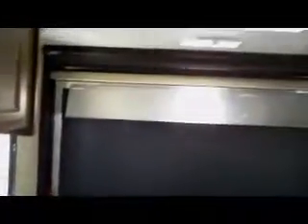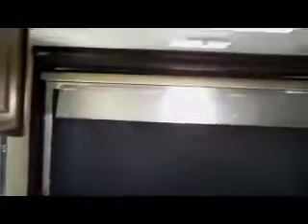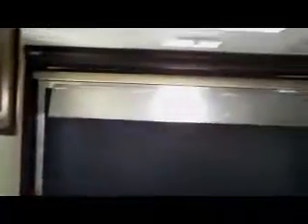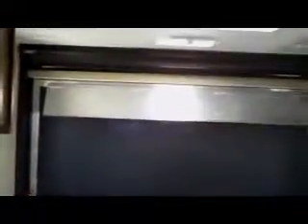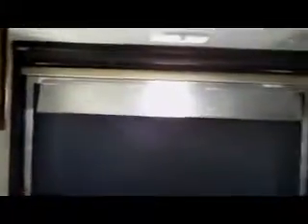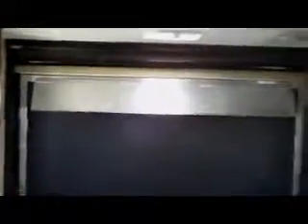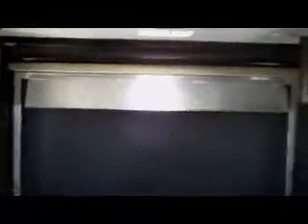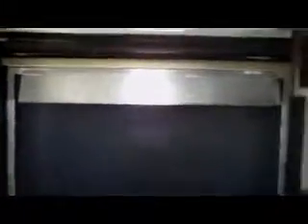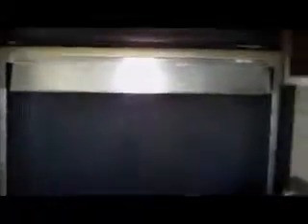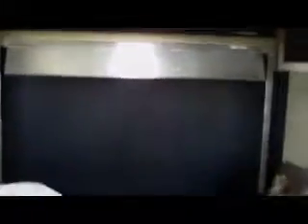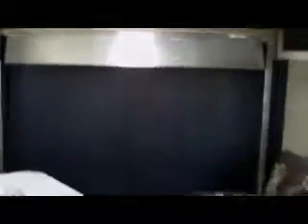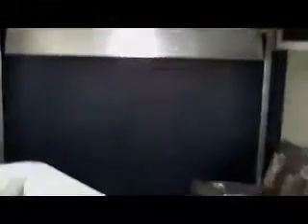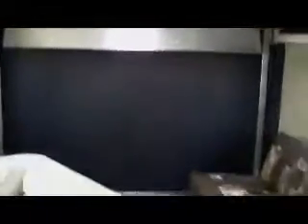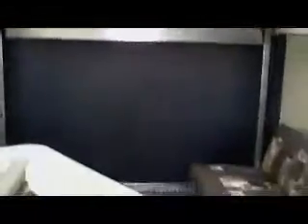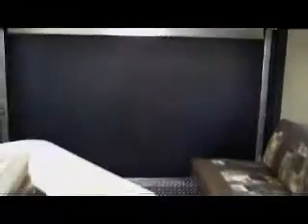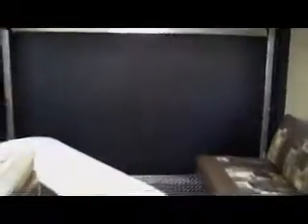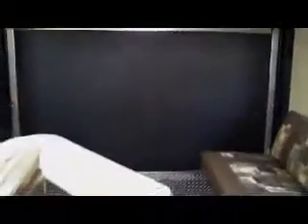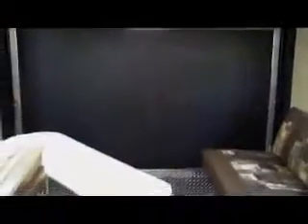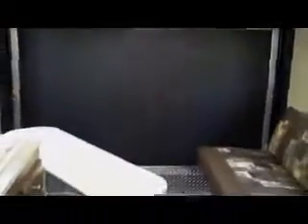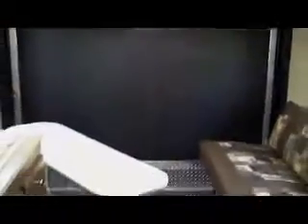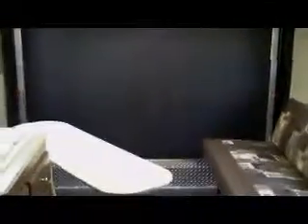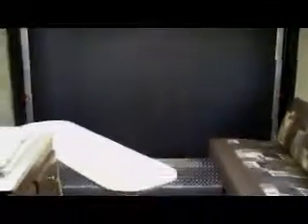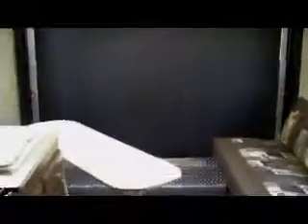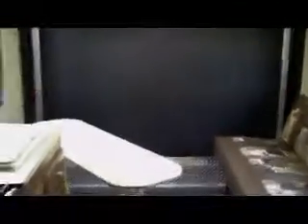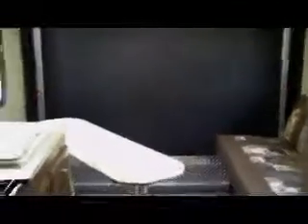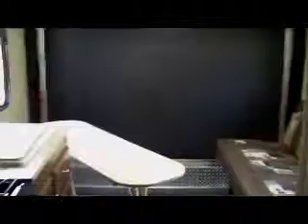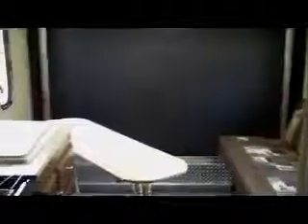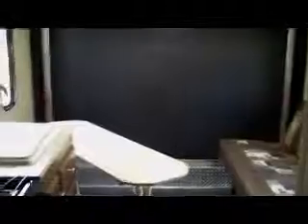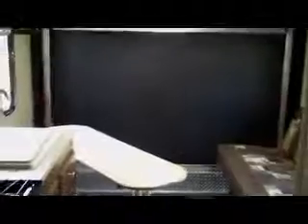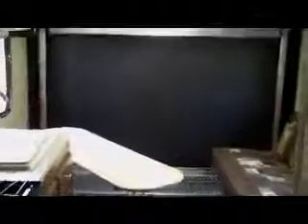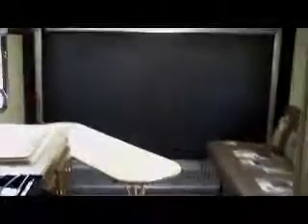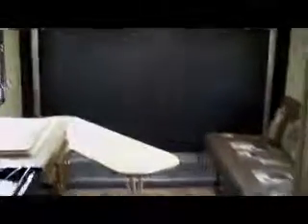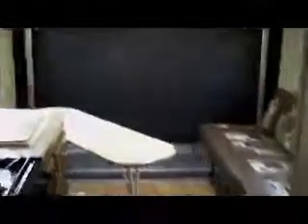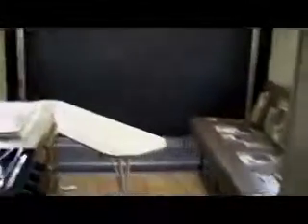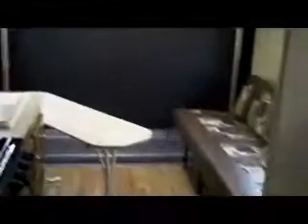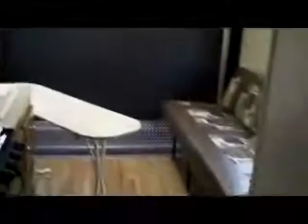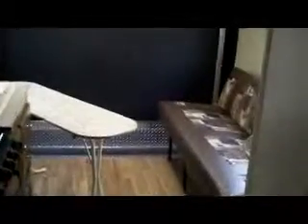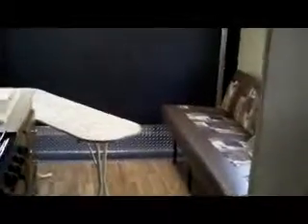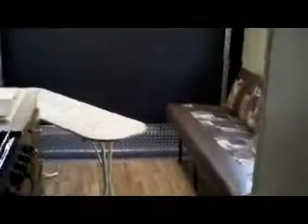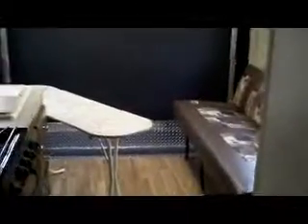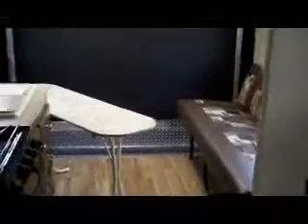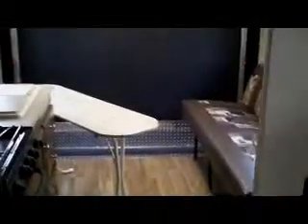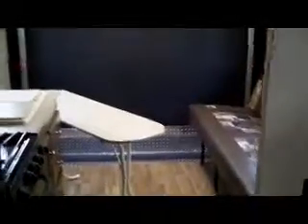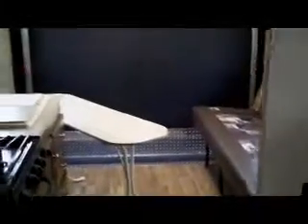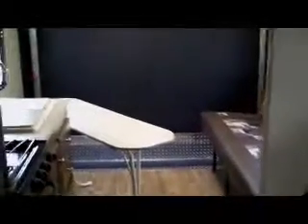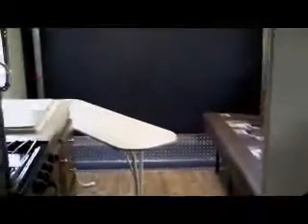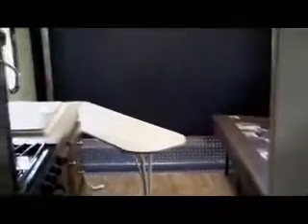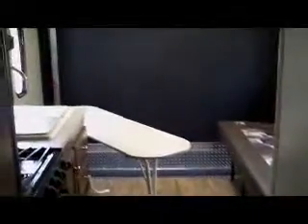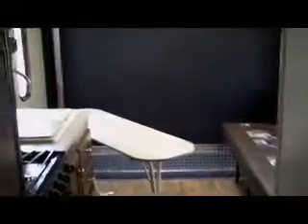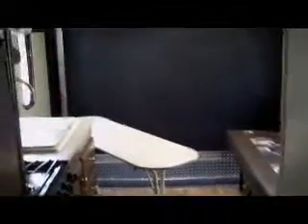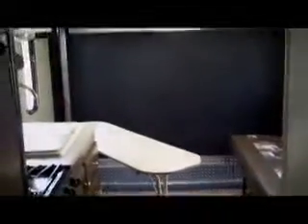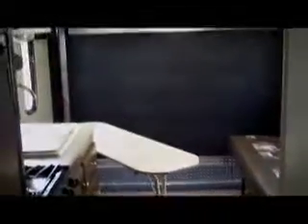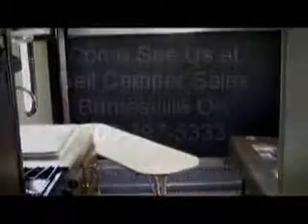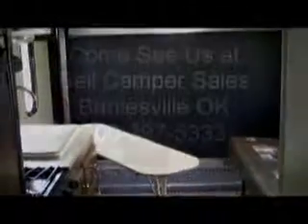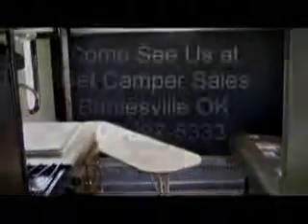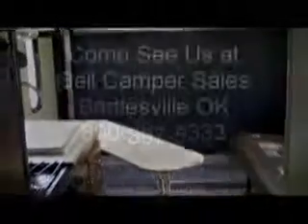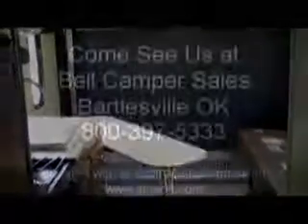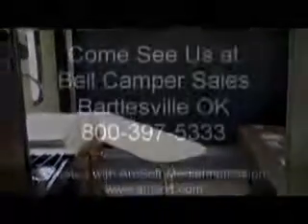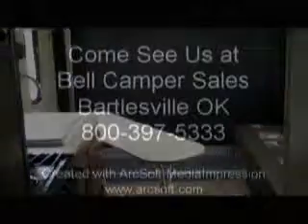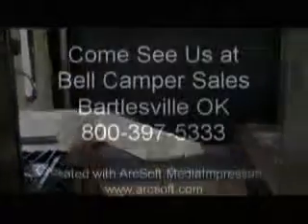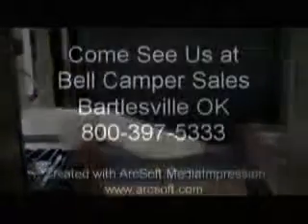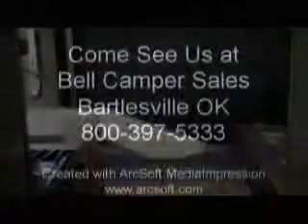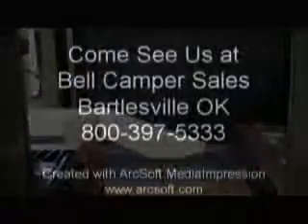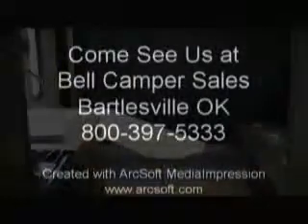Come and see us at Bell Camper Sales in Bartlesville and Dewey, Highway 75 North, and take a look at this 19-foot toy hauler.